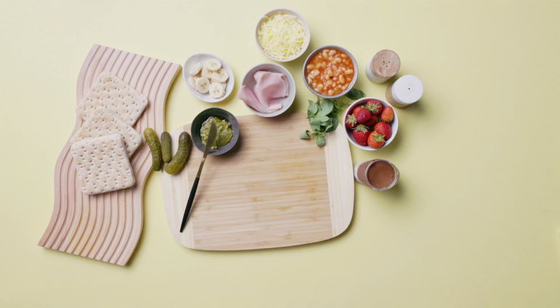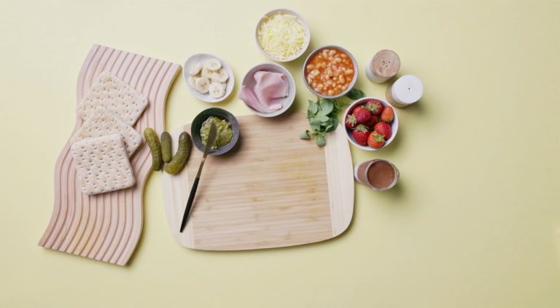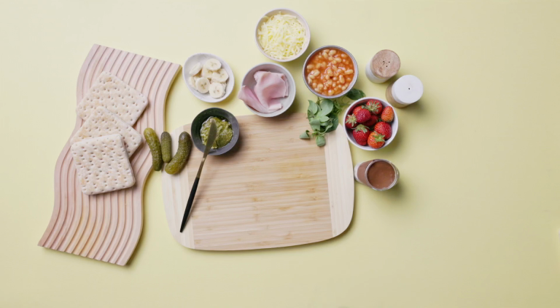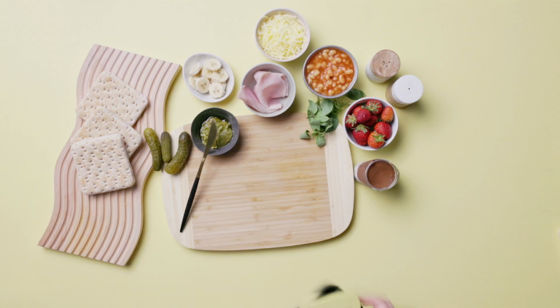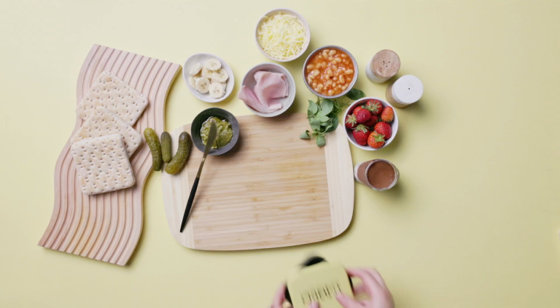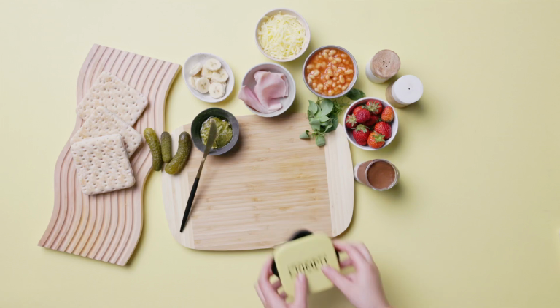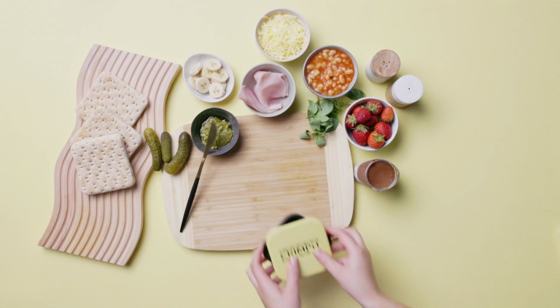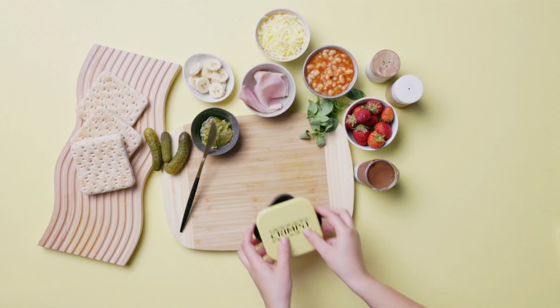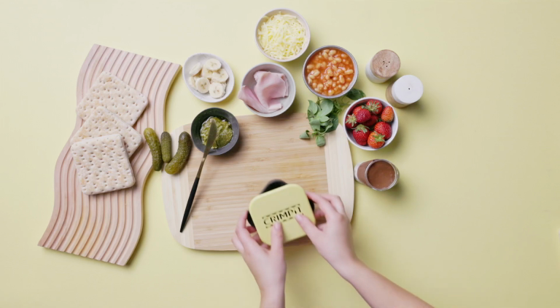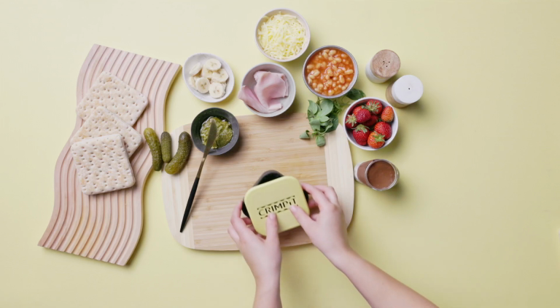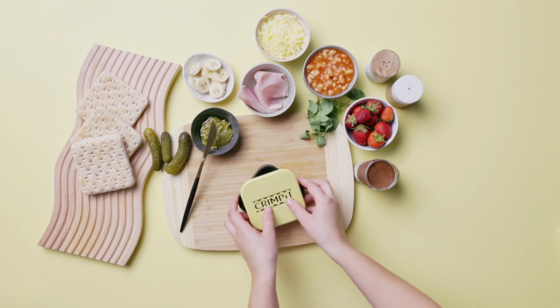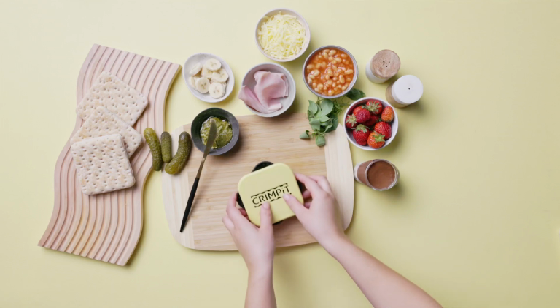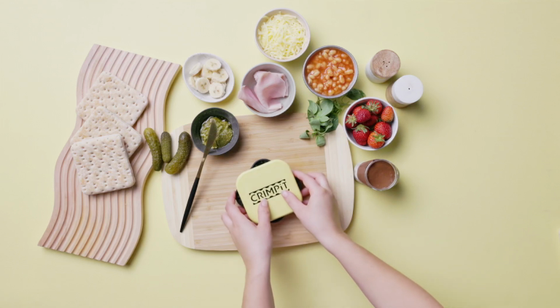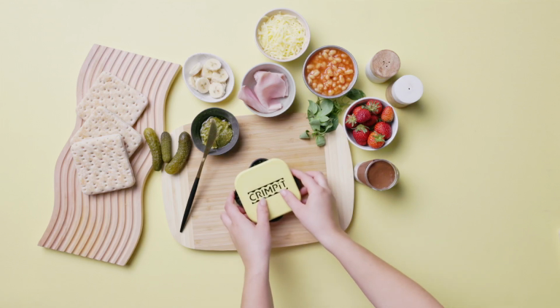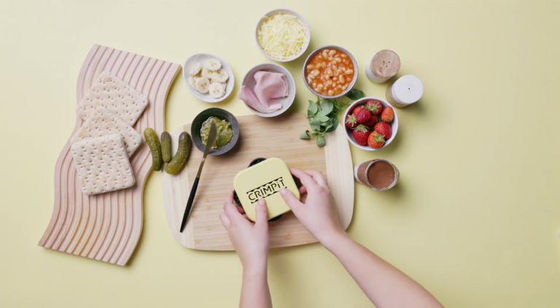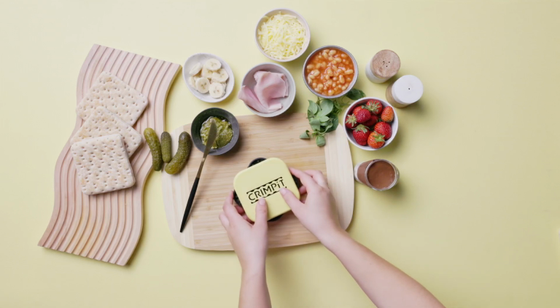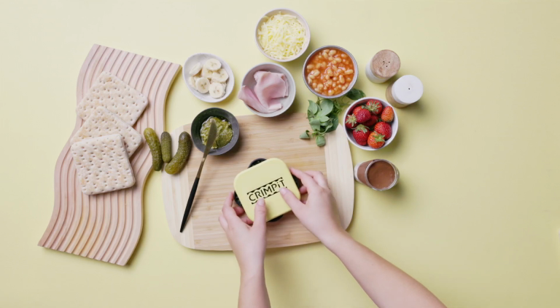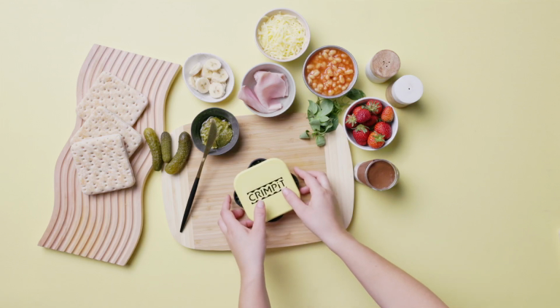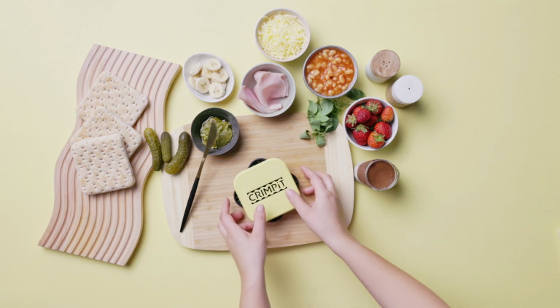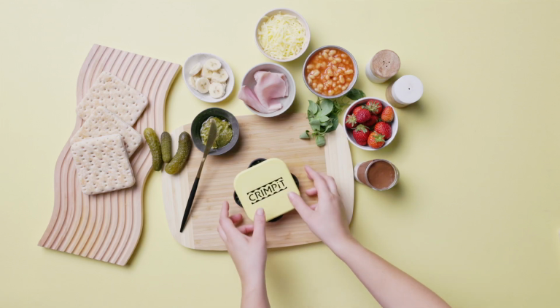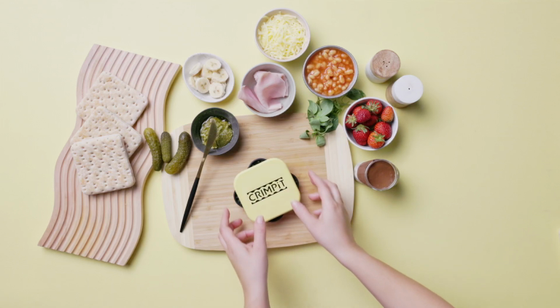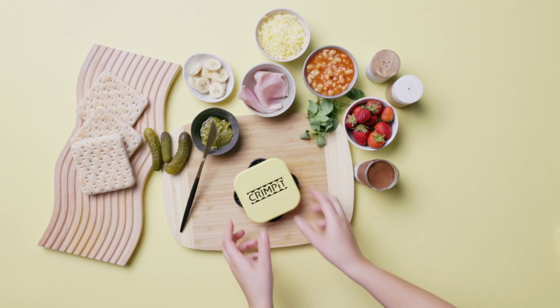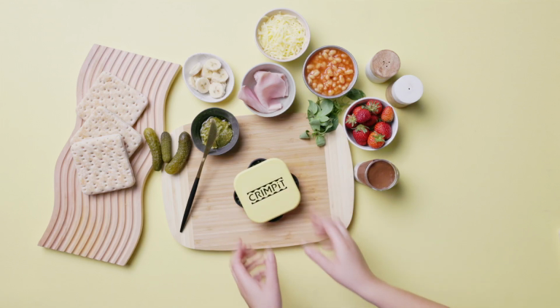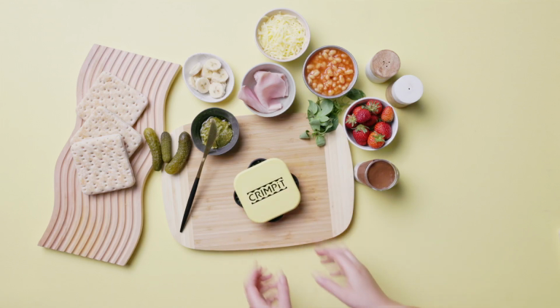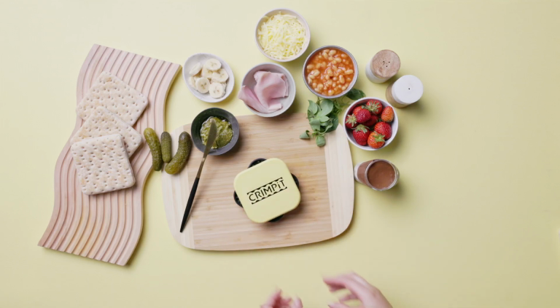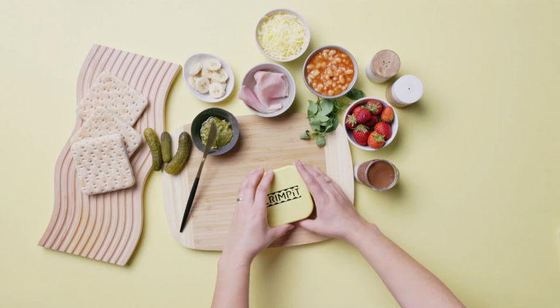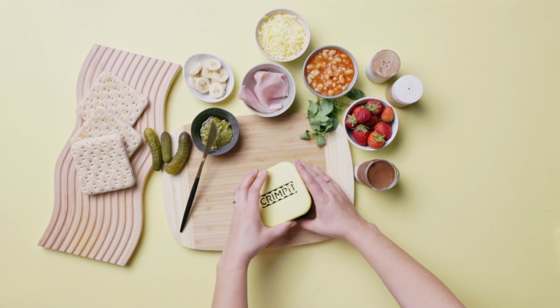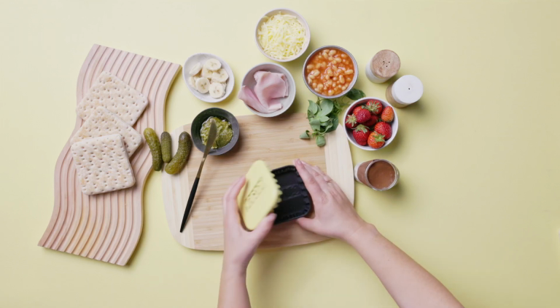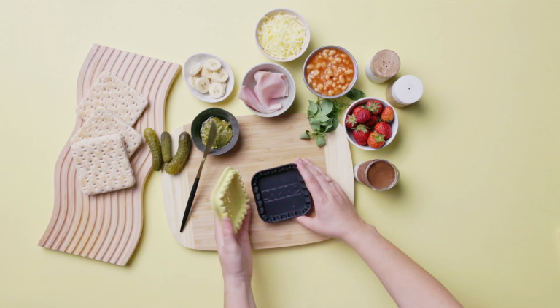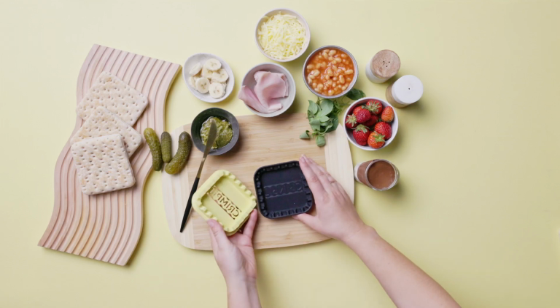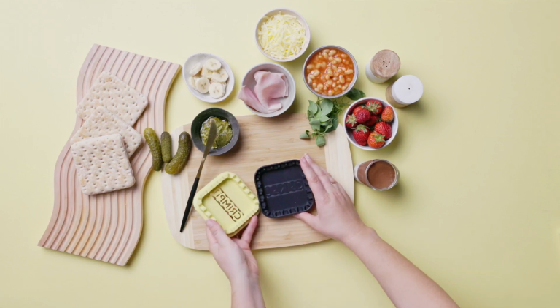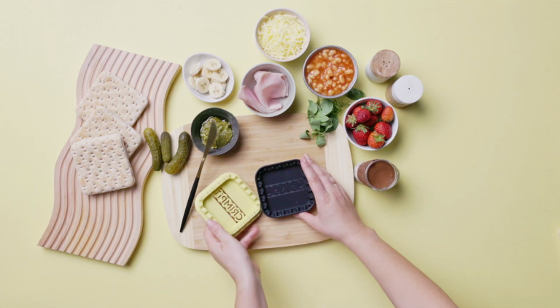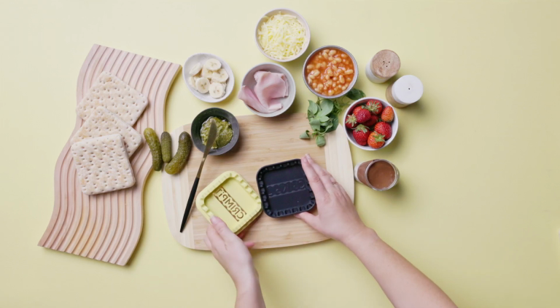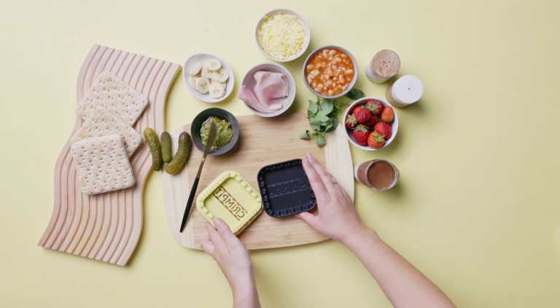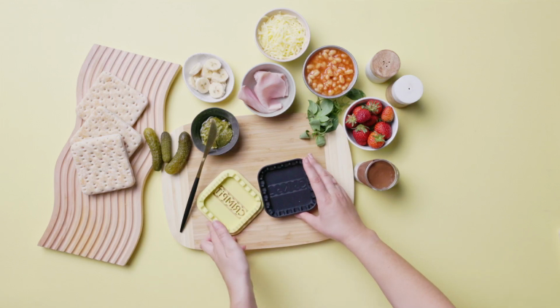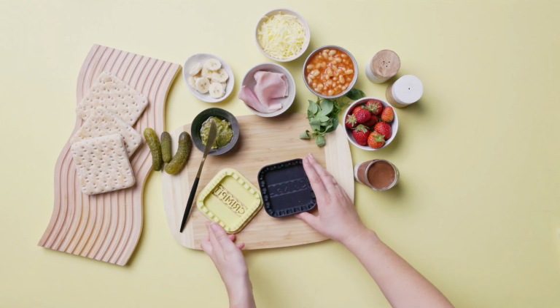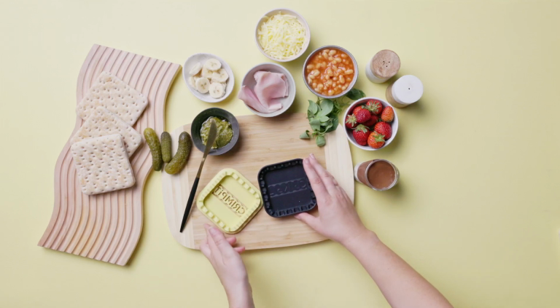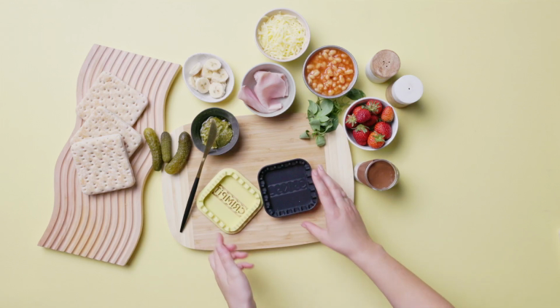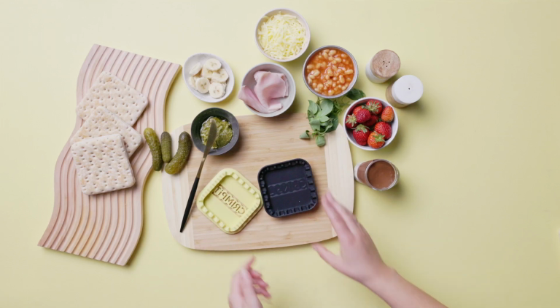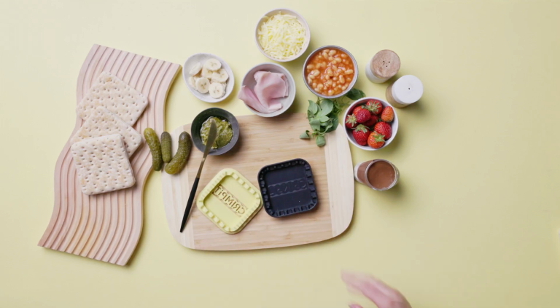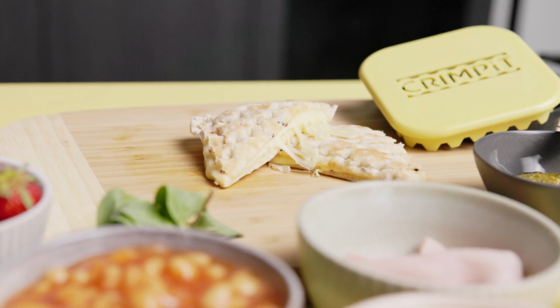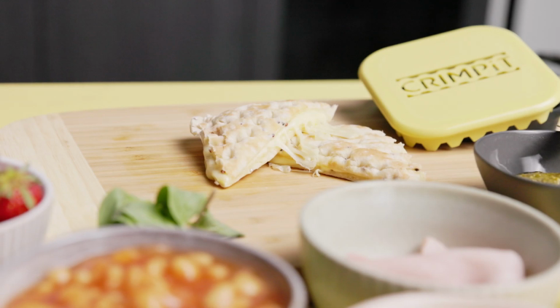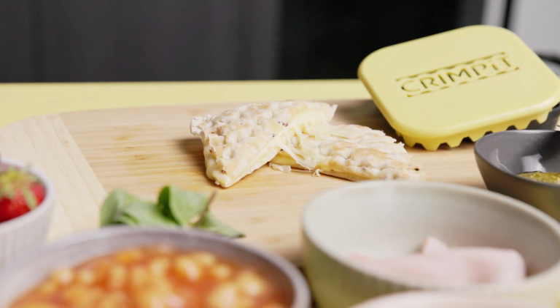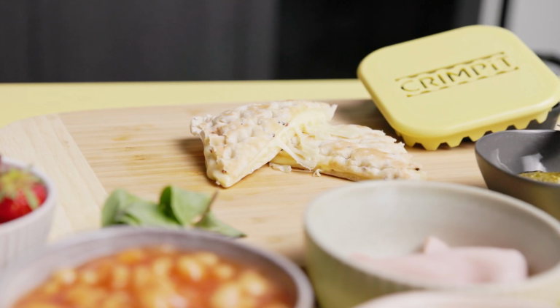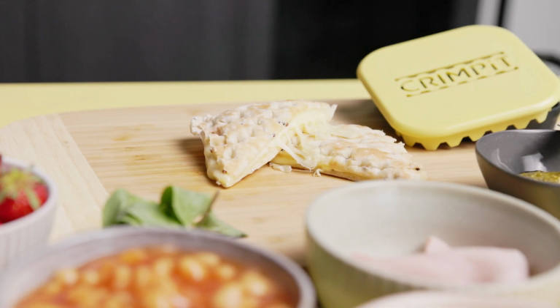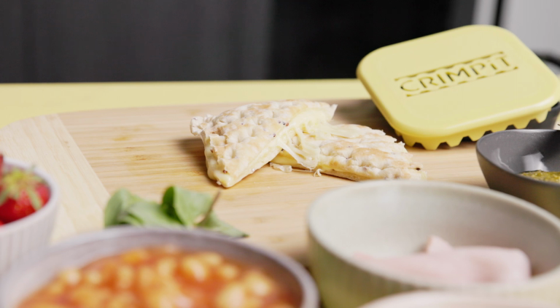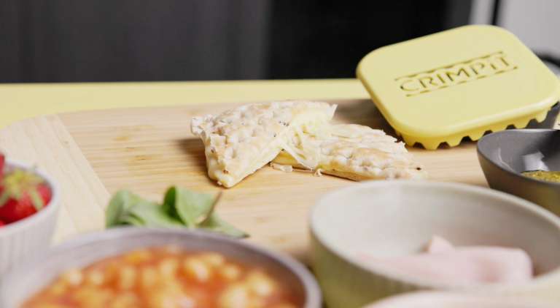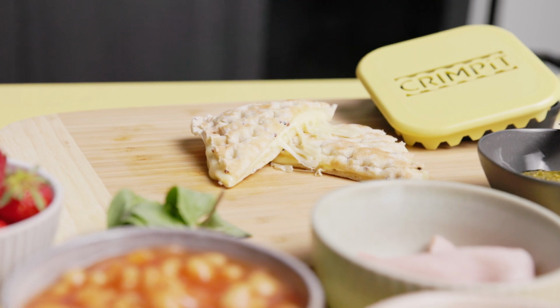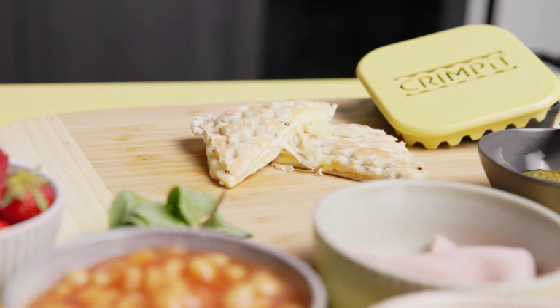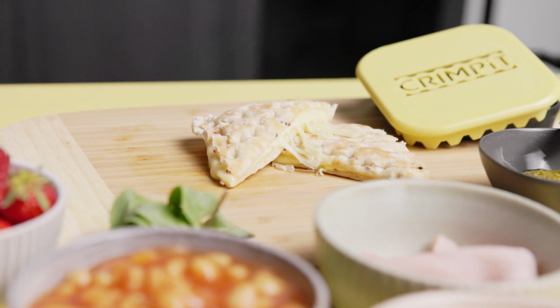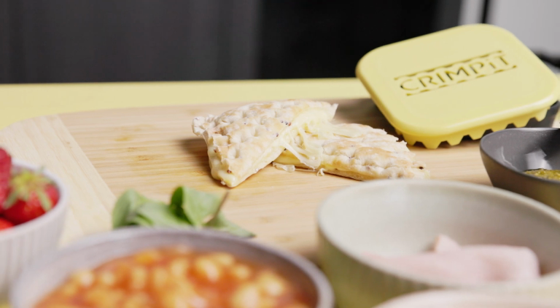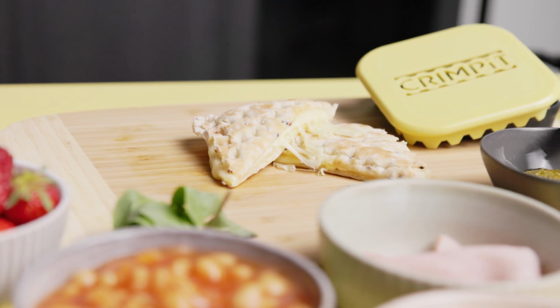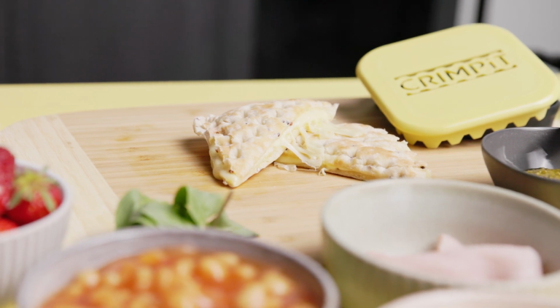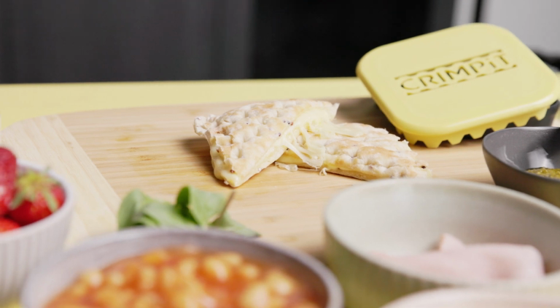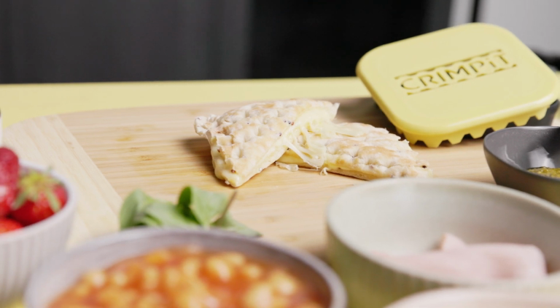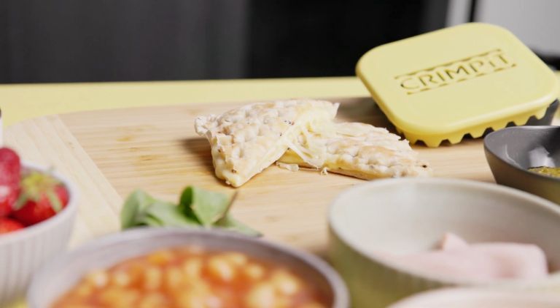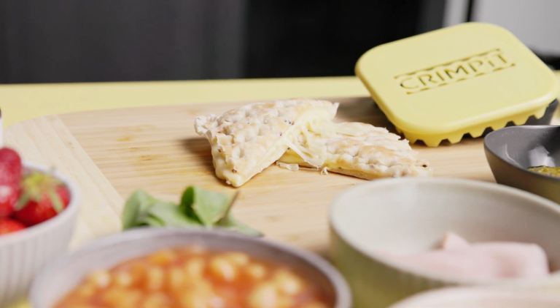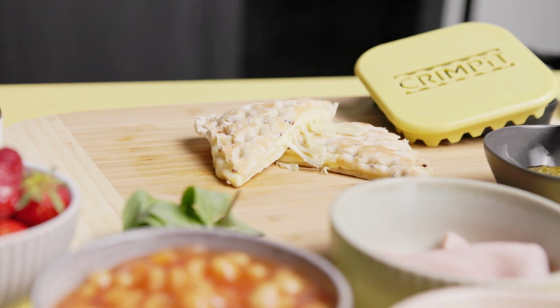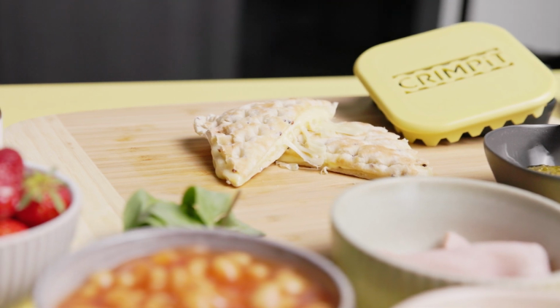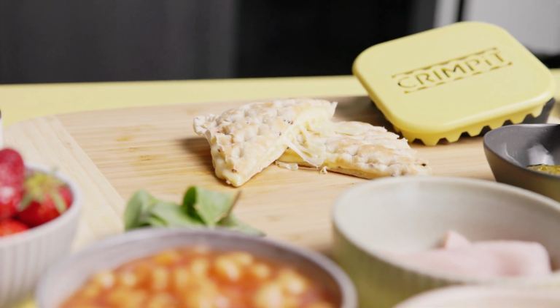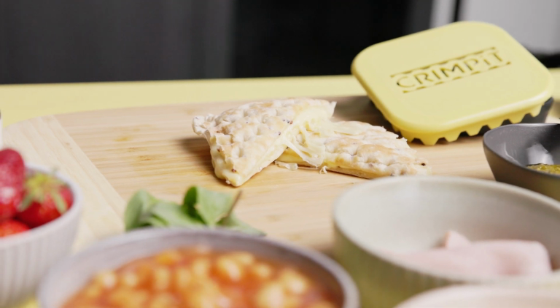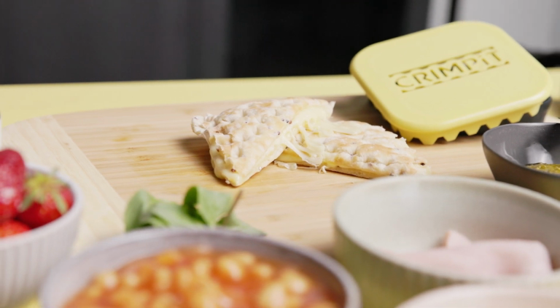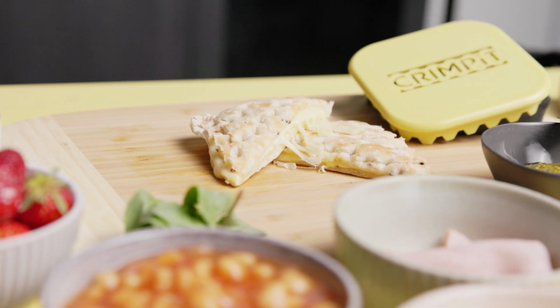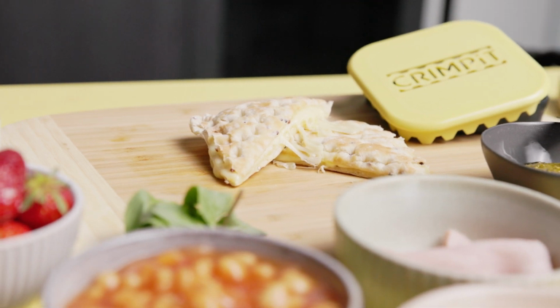This is how to get the best out of your crimpet. We highly recommend trying as many new and interesting combinations as possible.